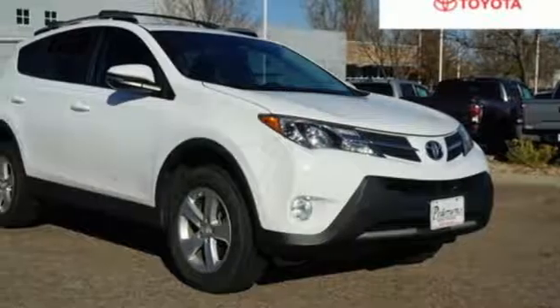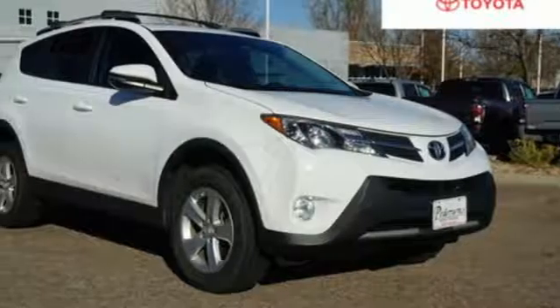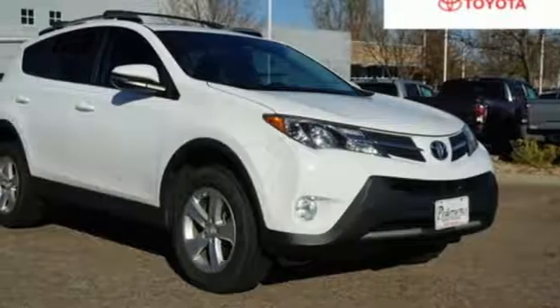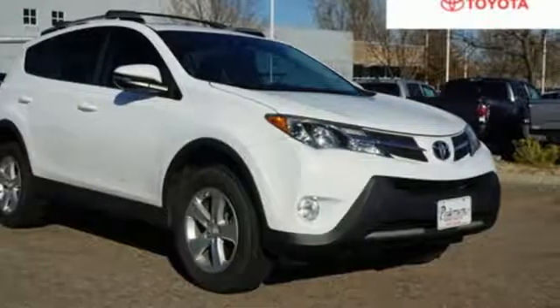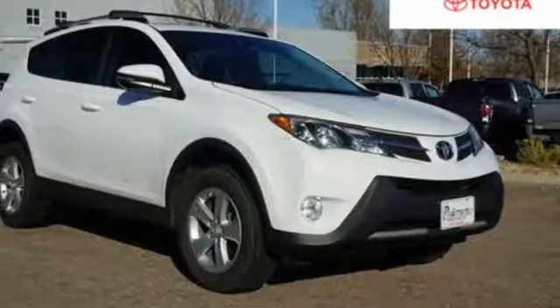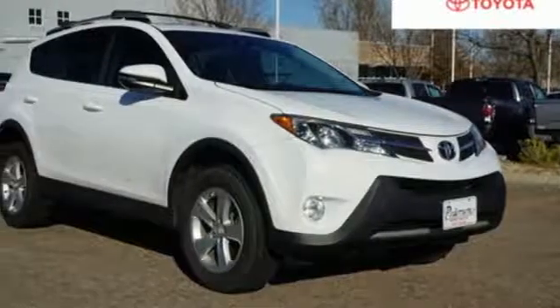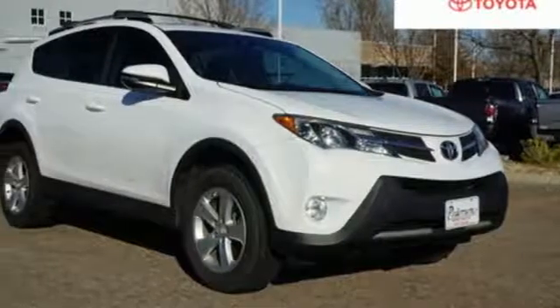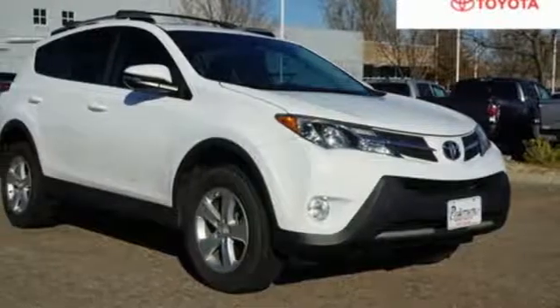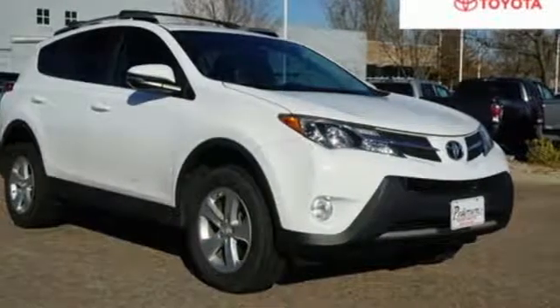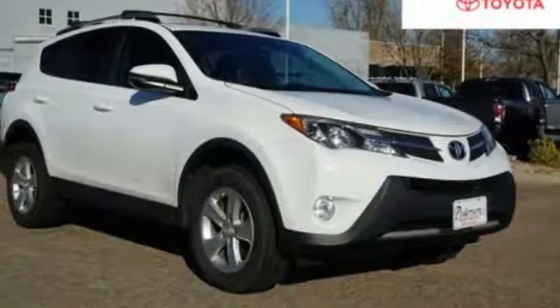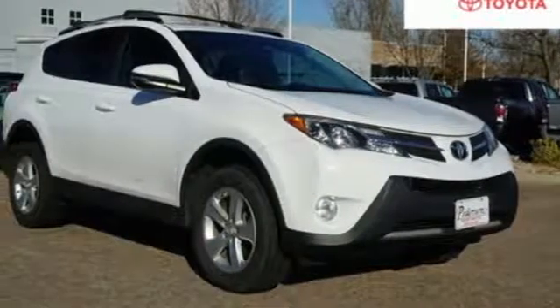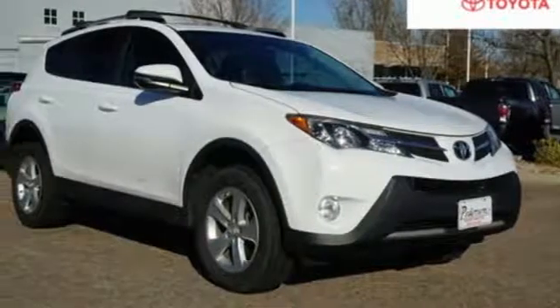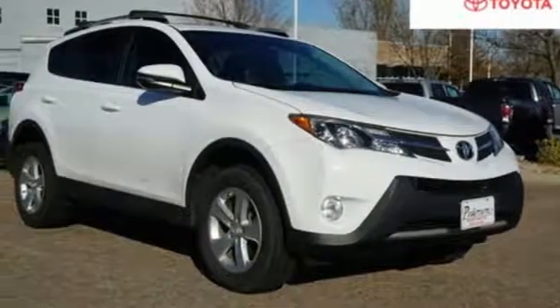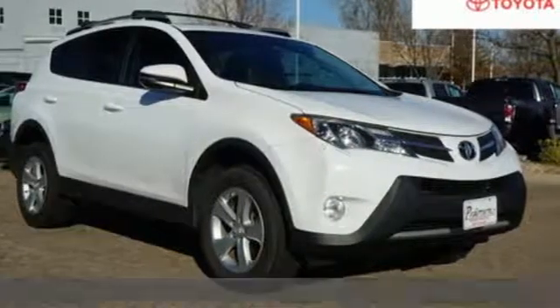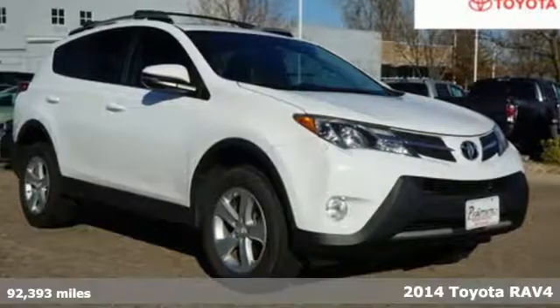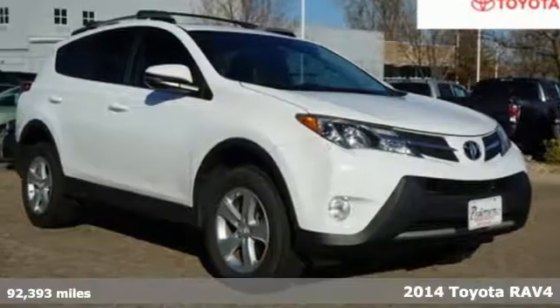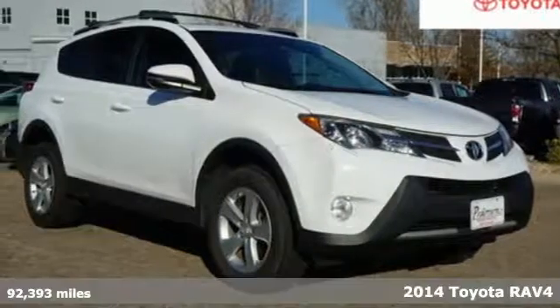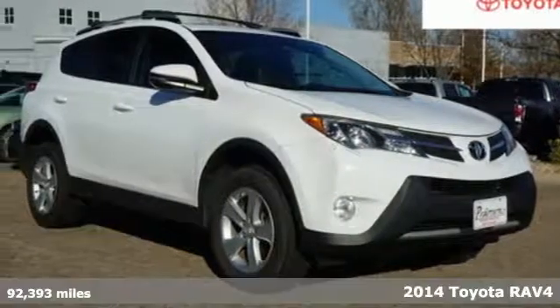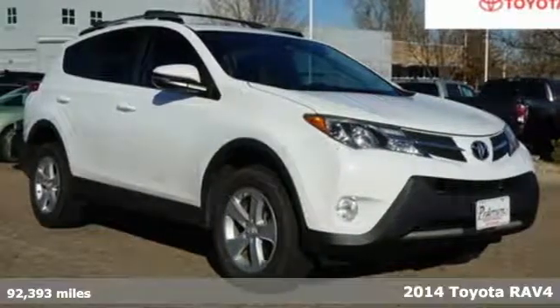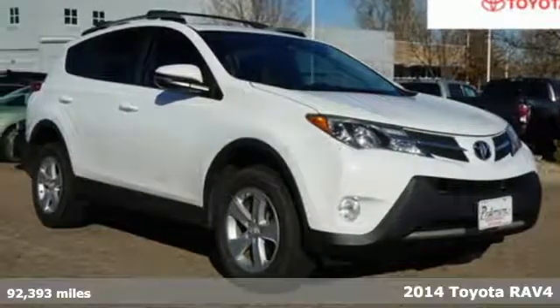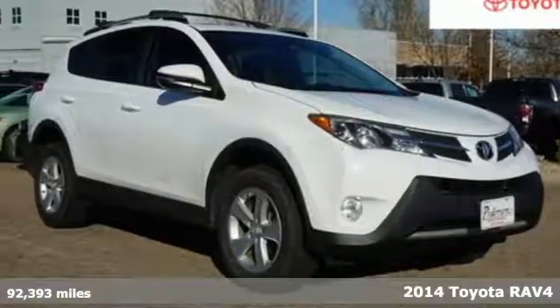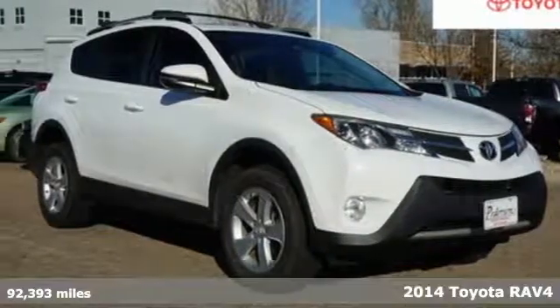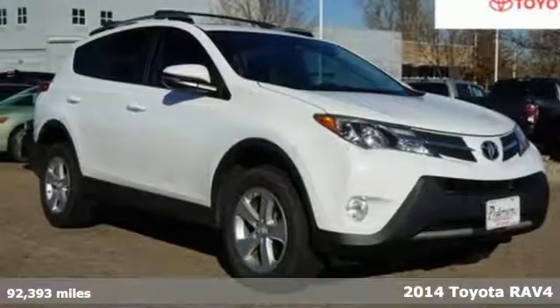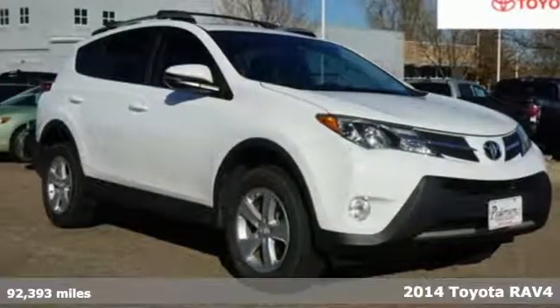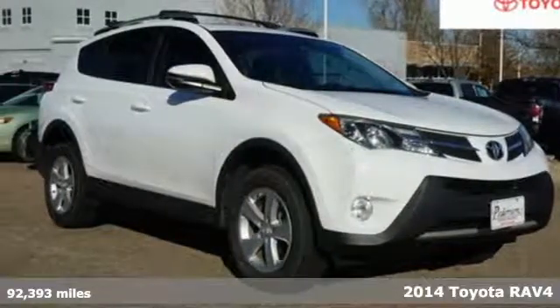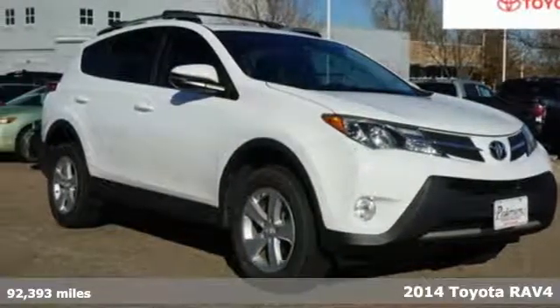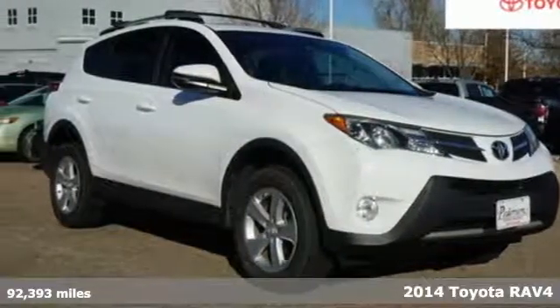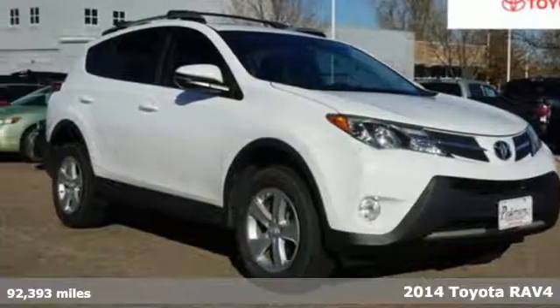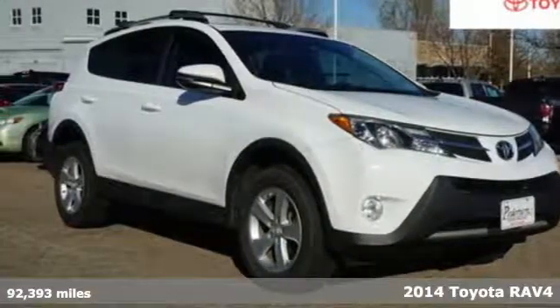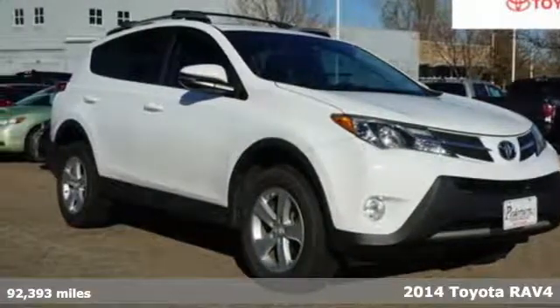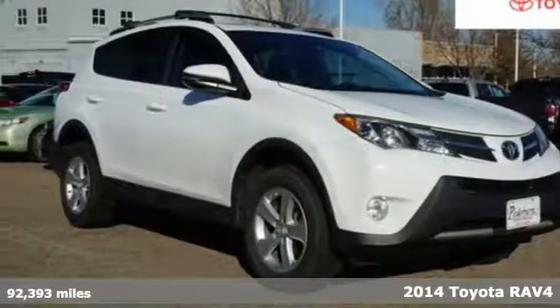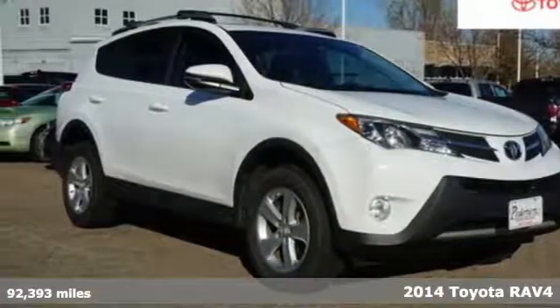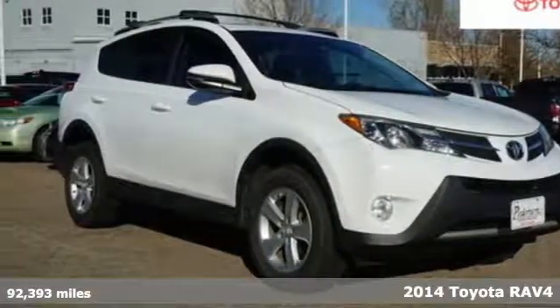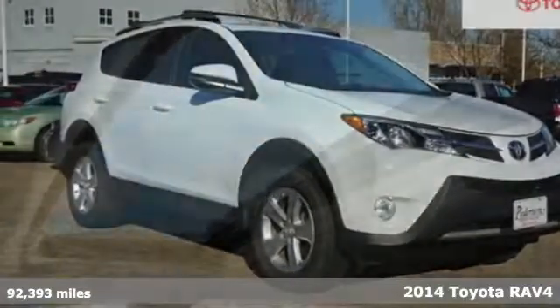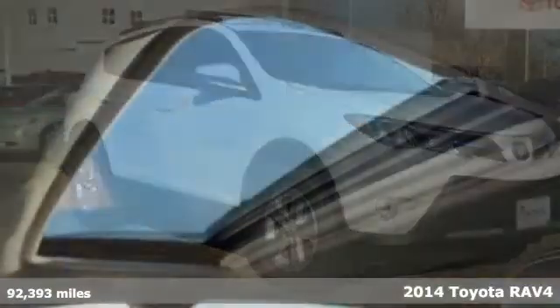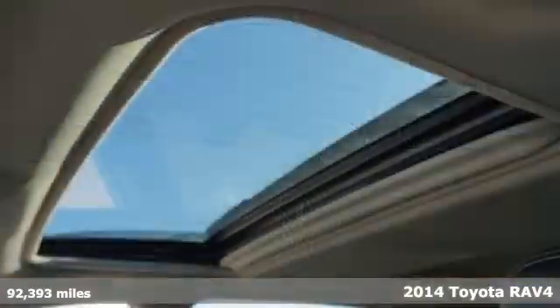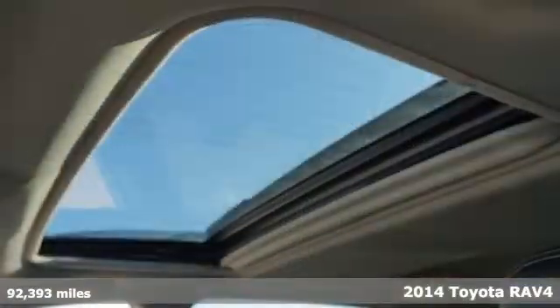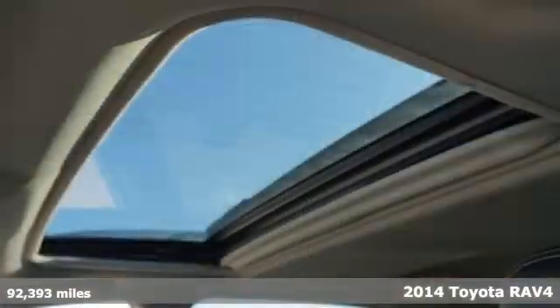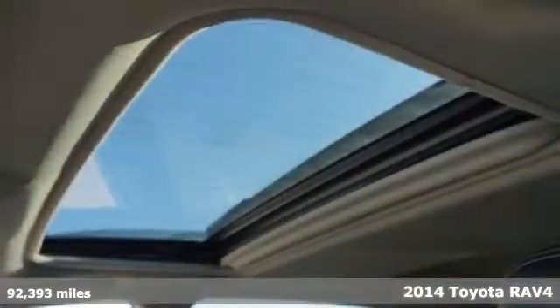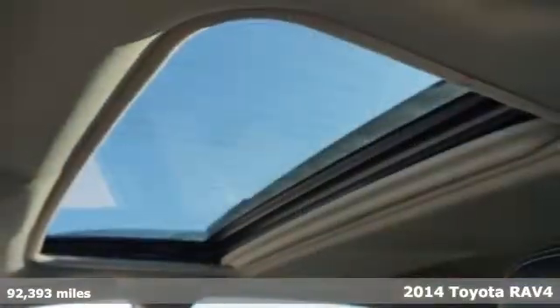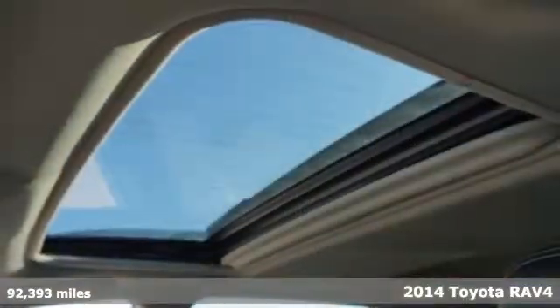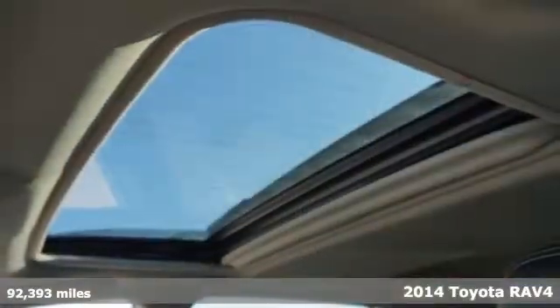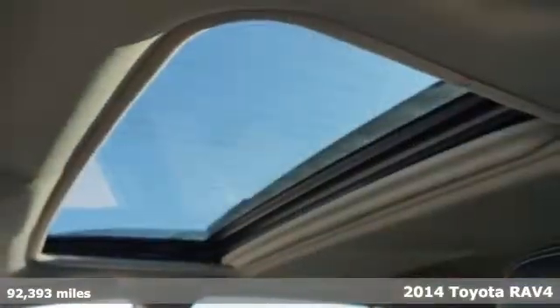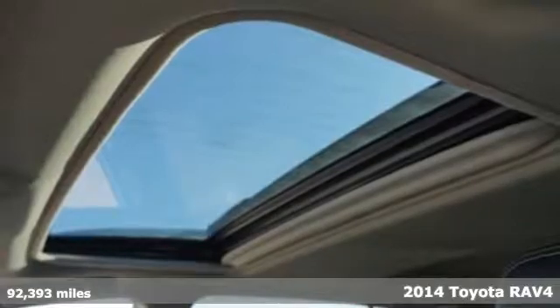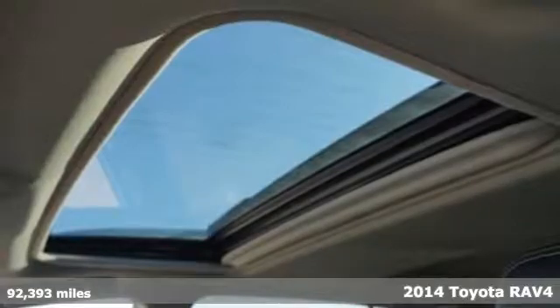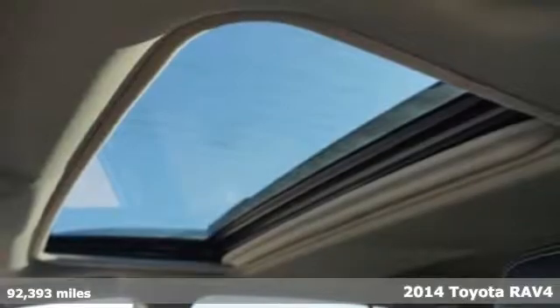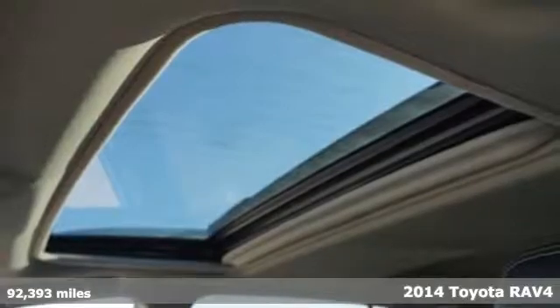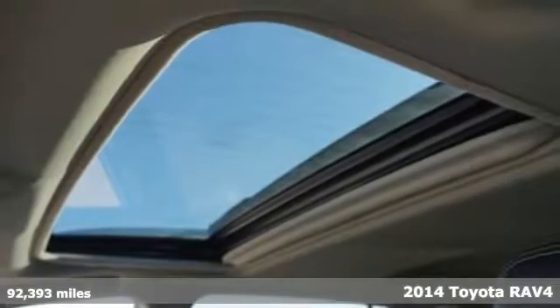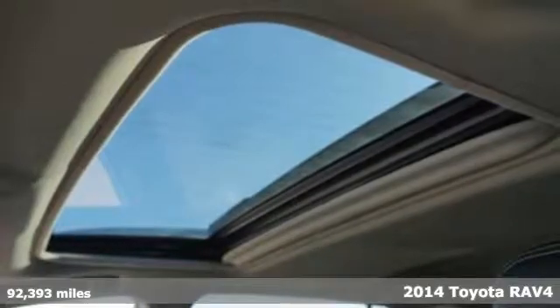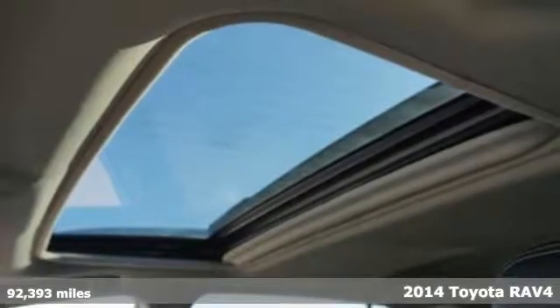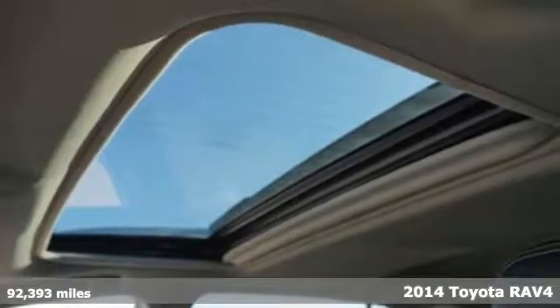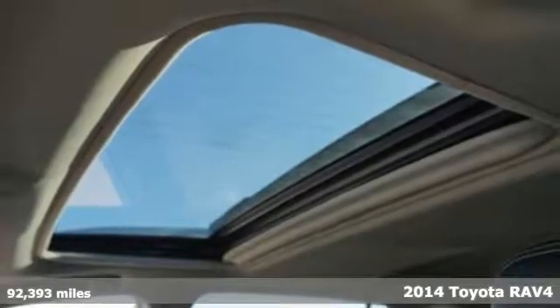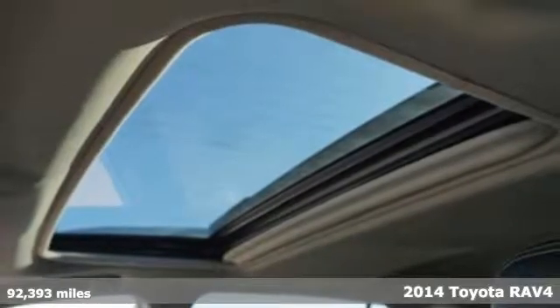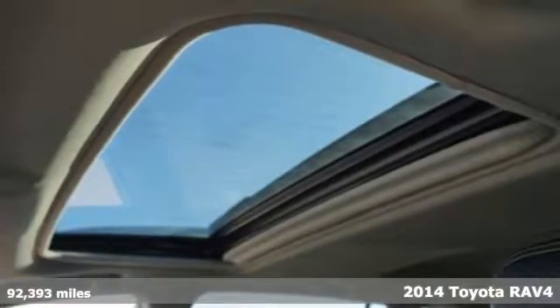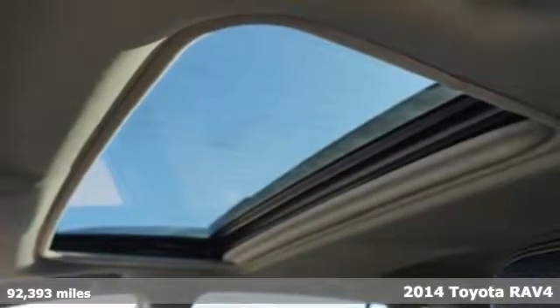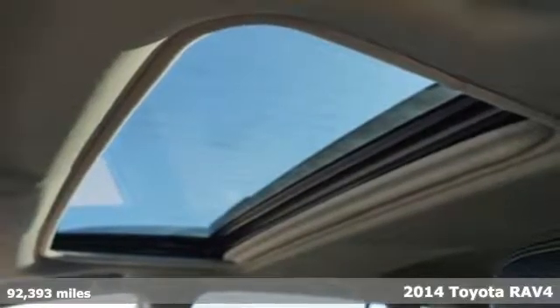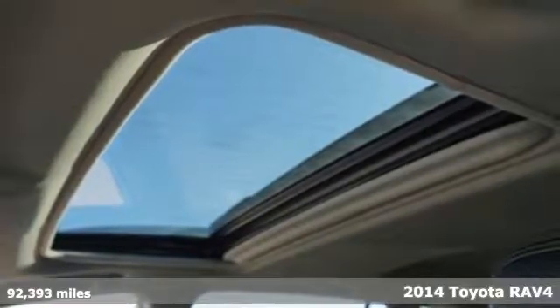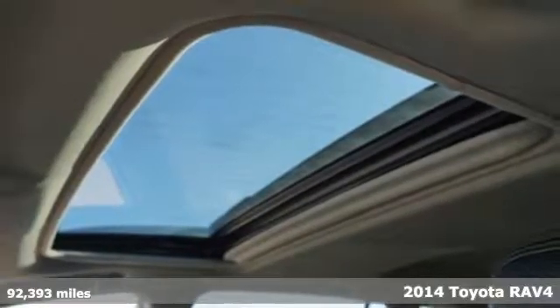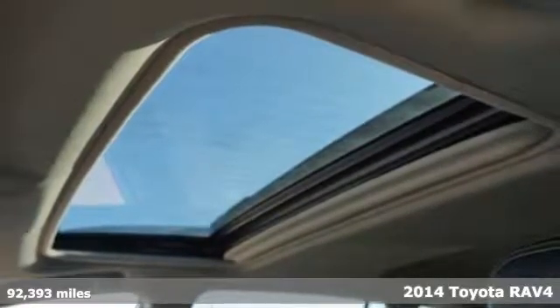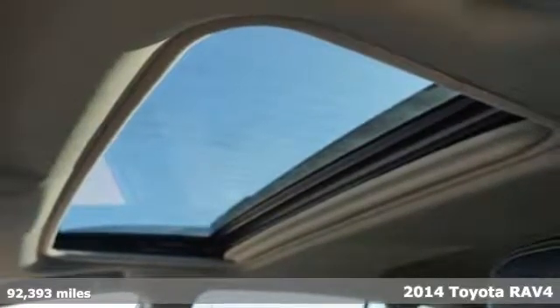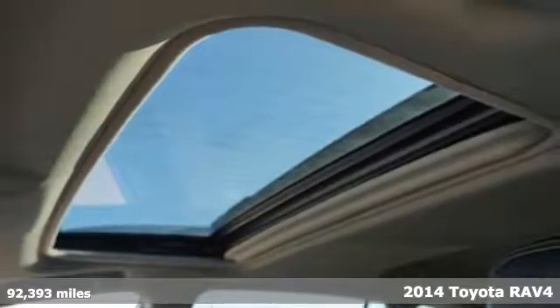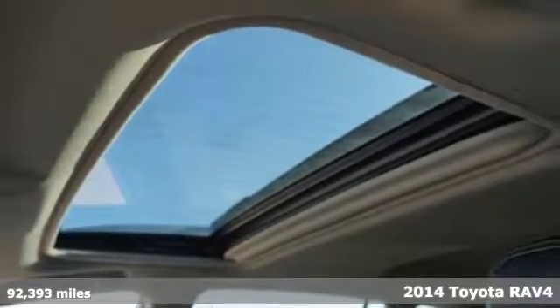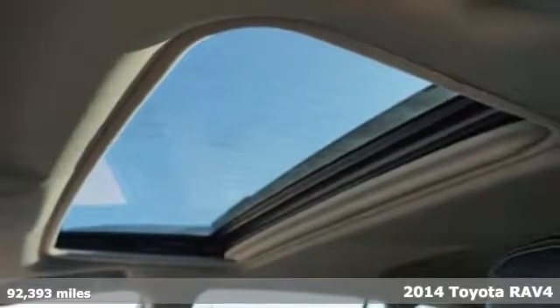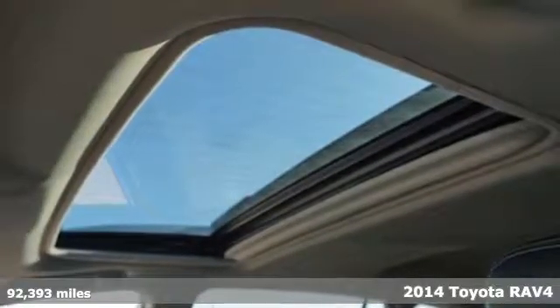Here's a 2014 Toyota RAV4. When you're looking for comfort, convenience, and quality, you think Toyota.